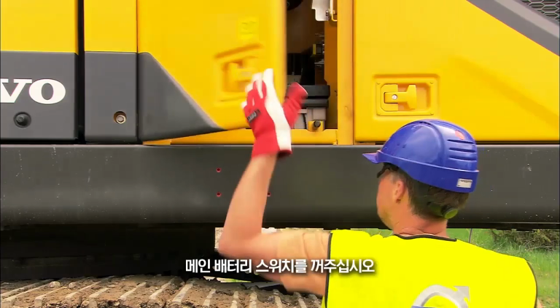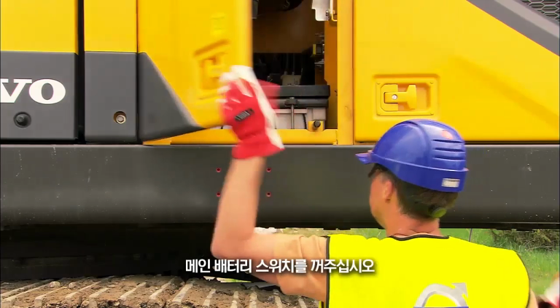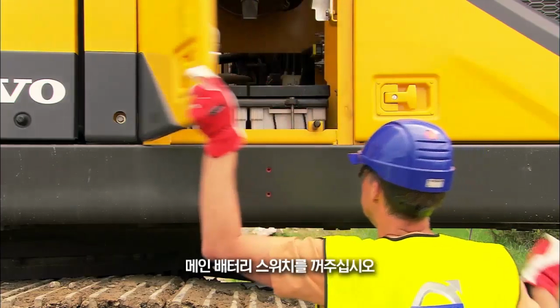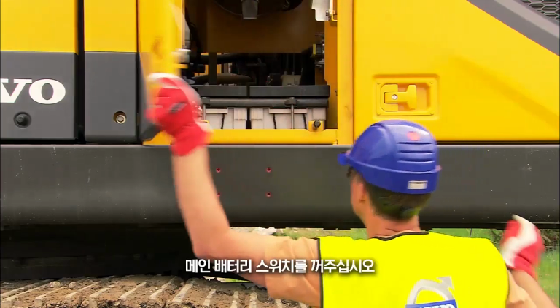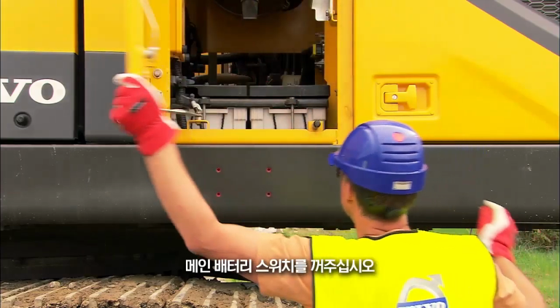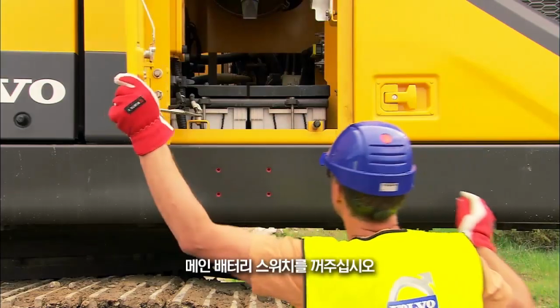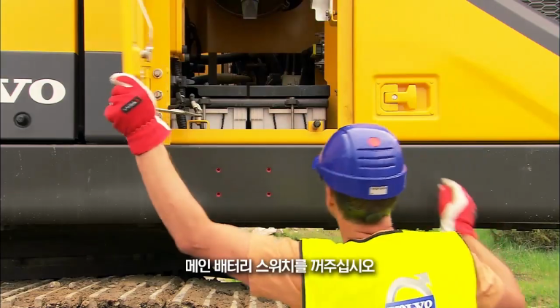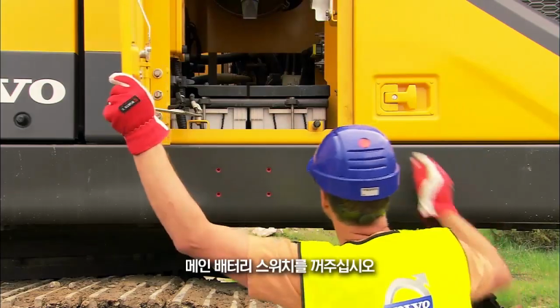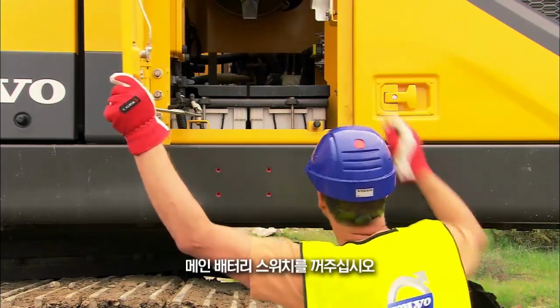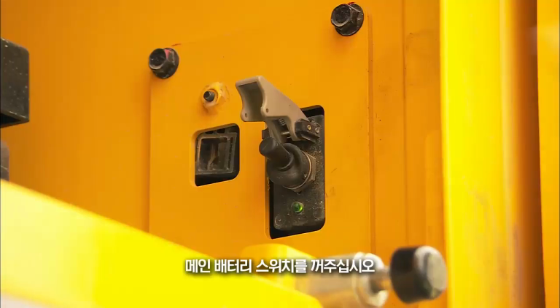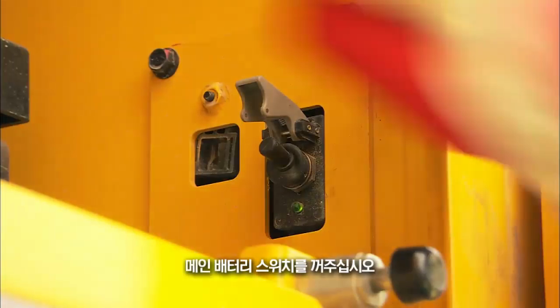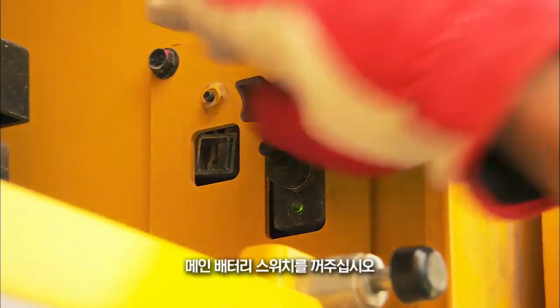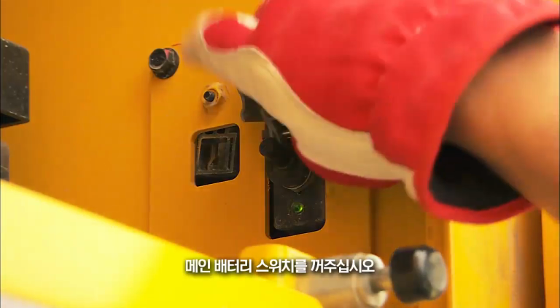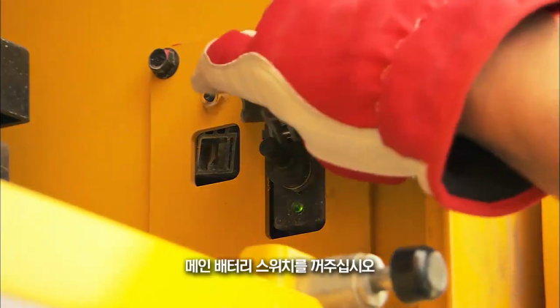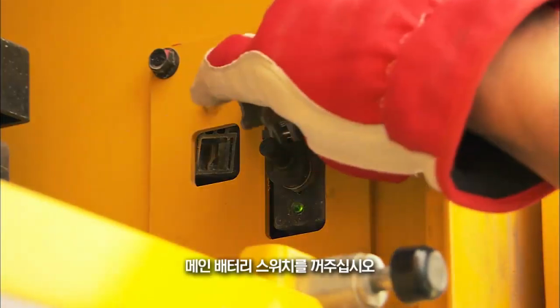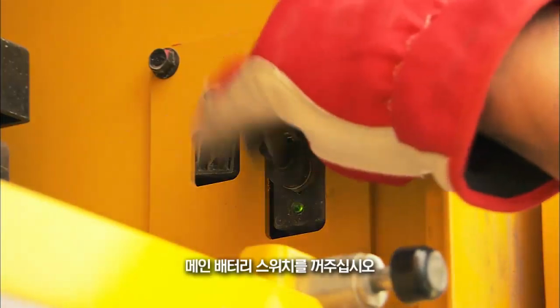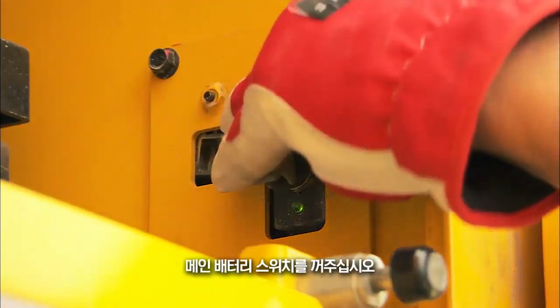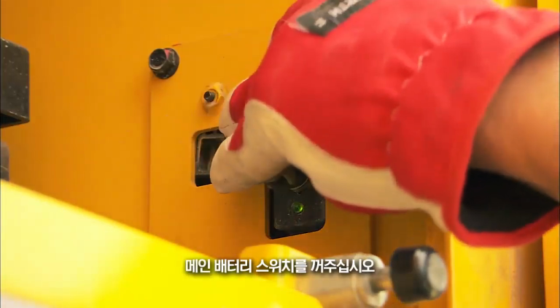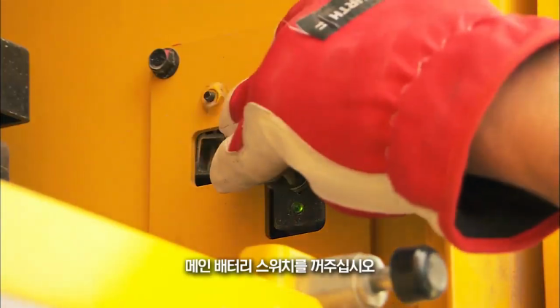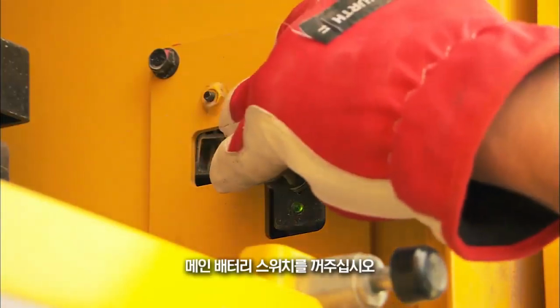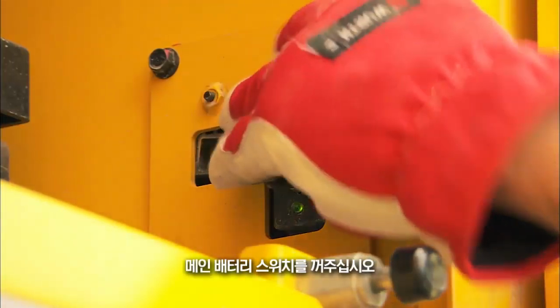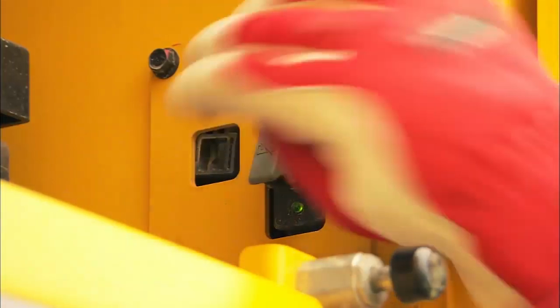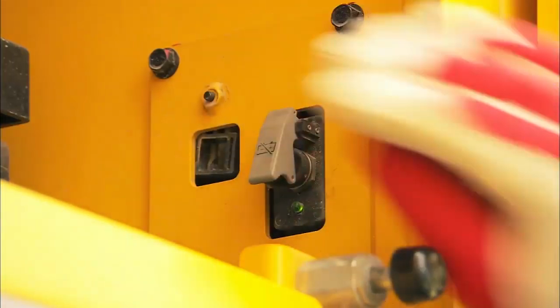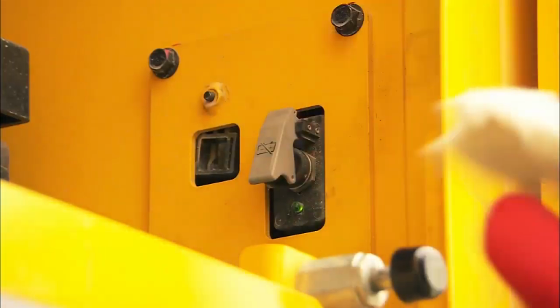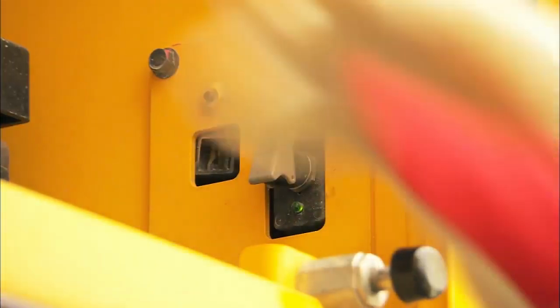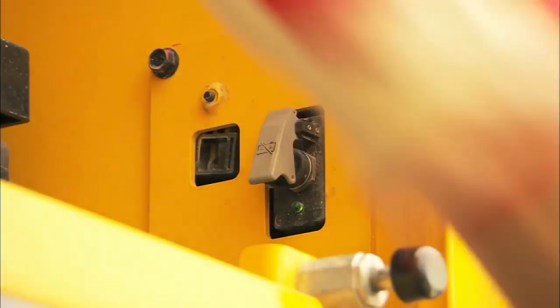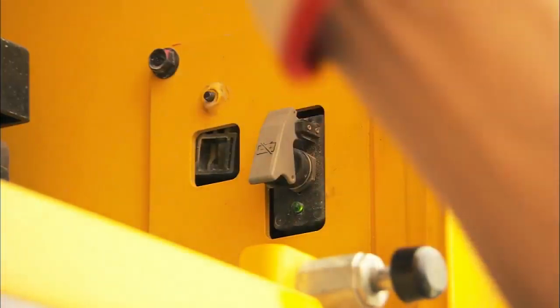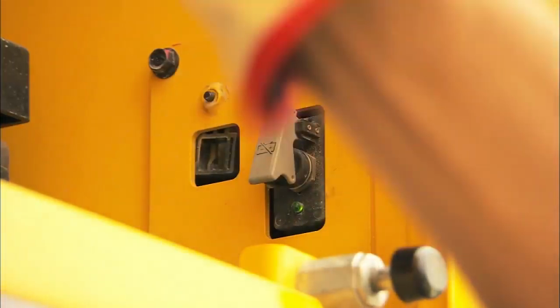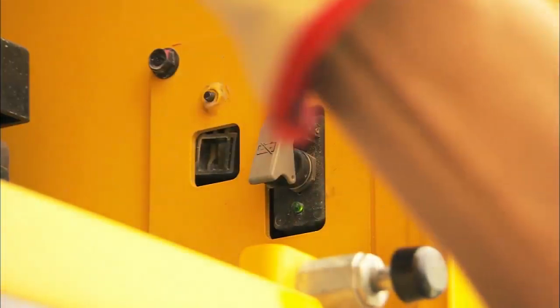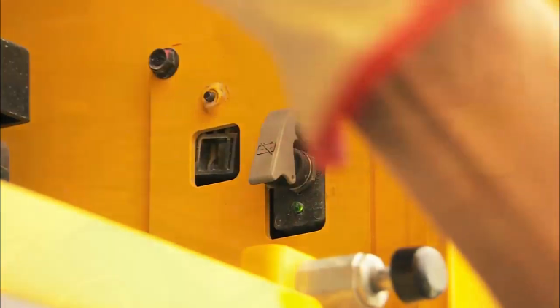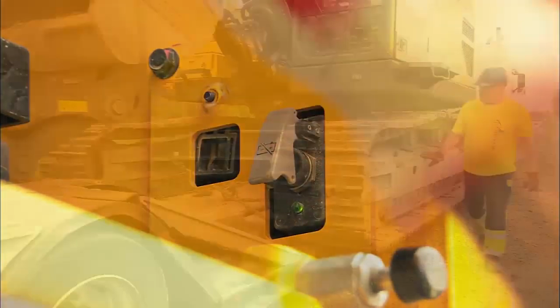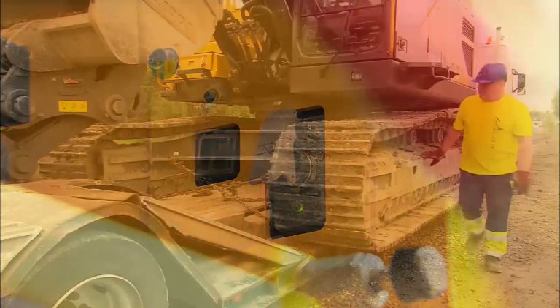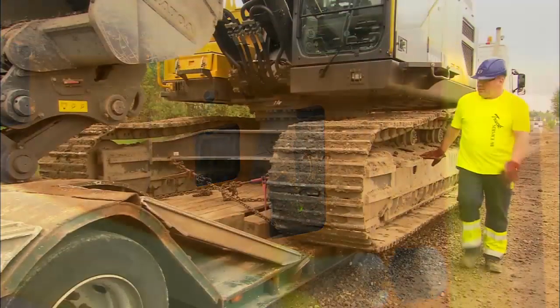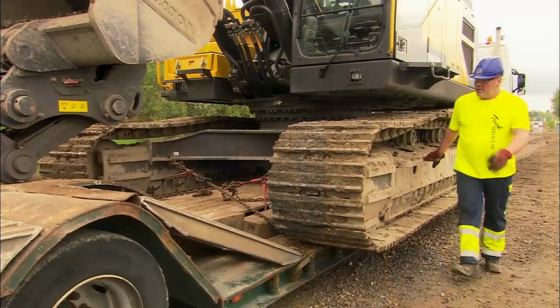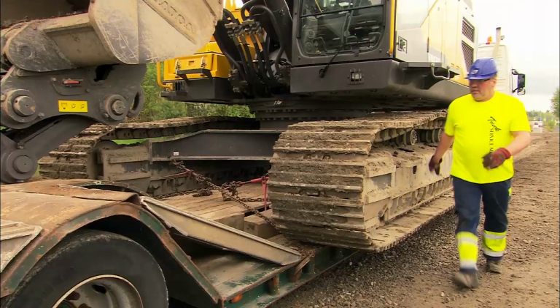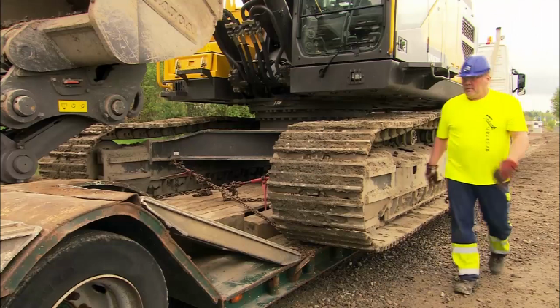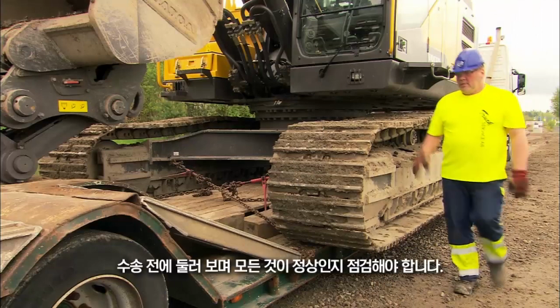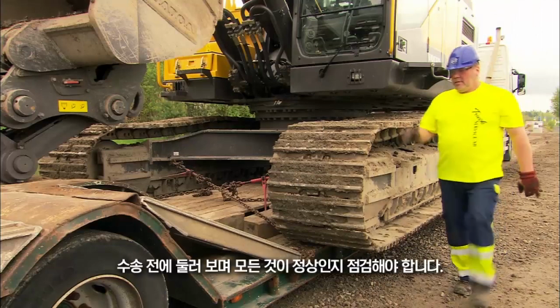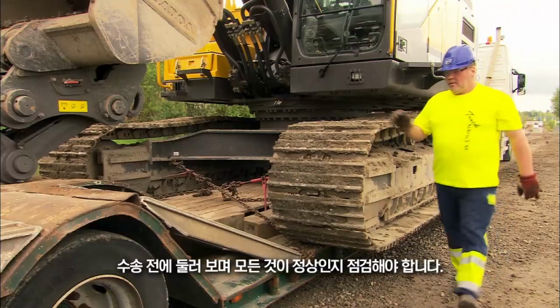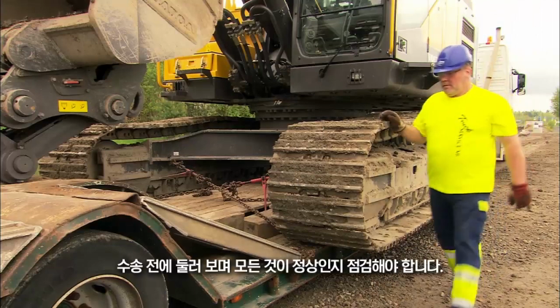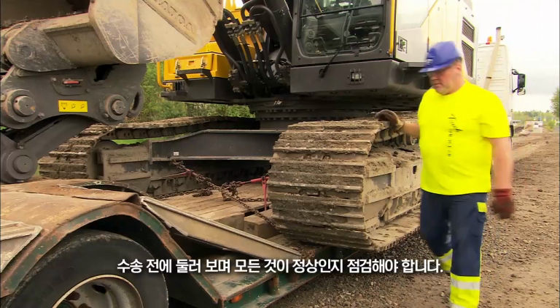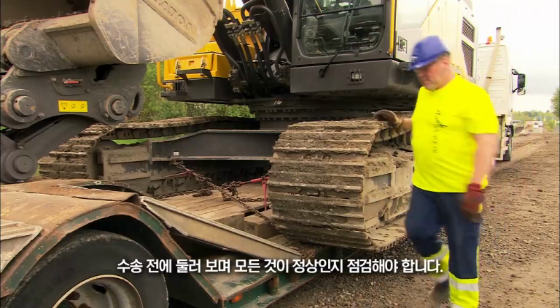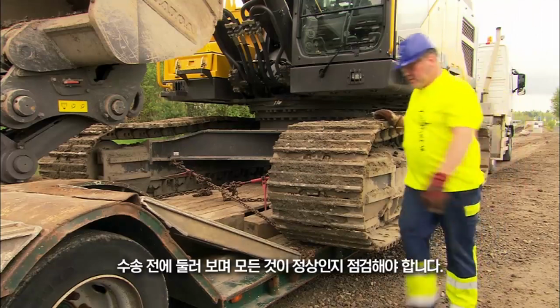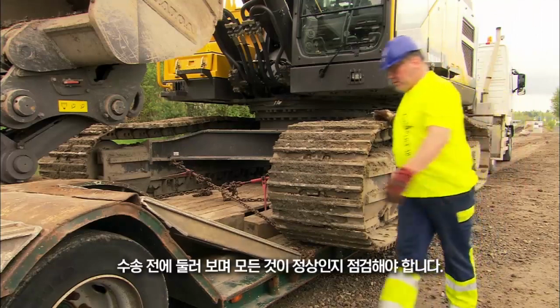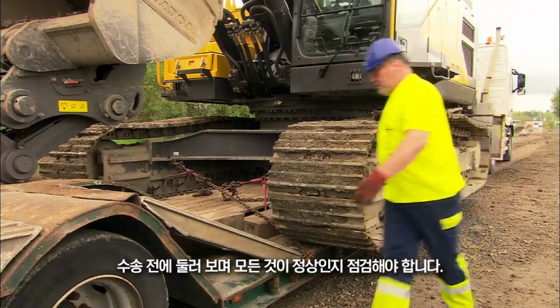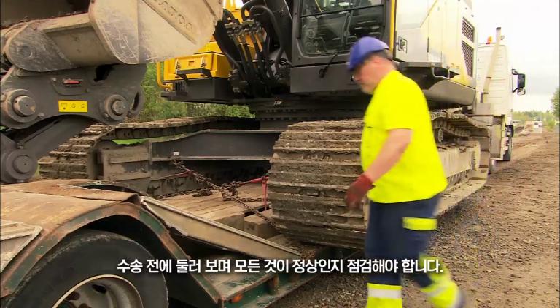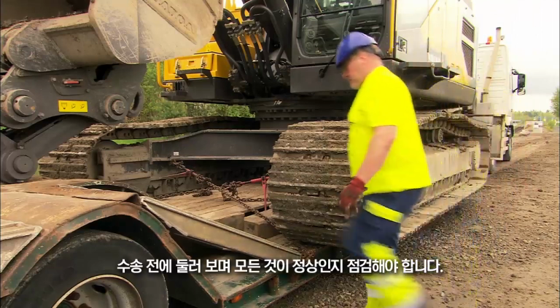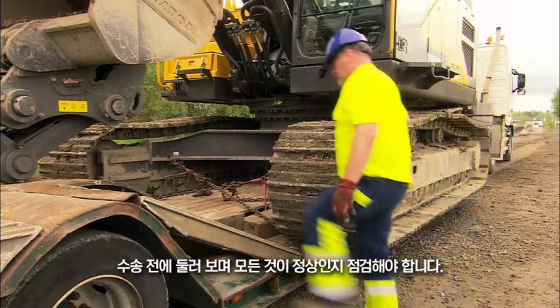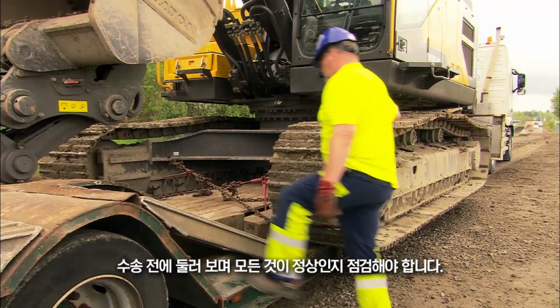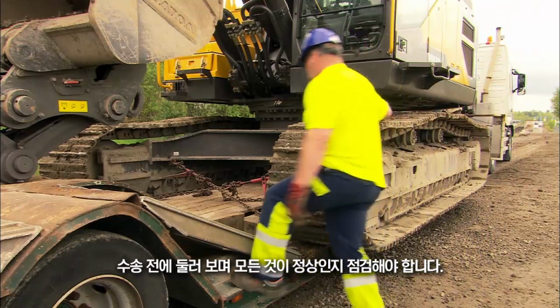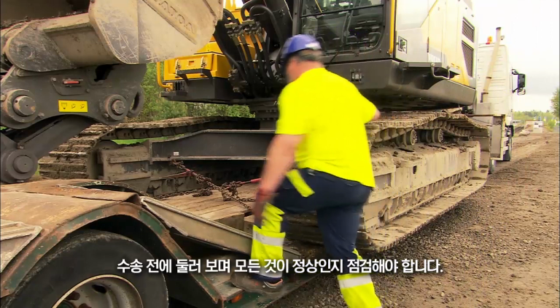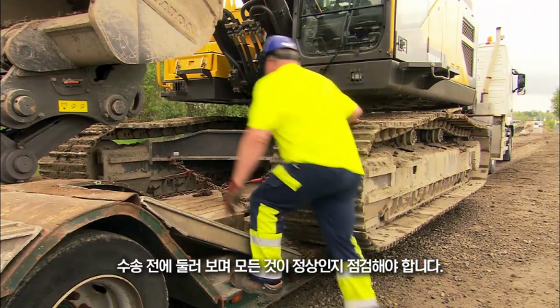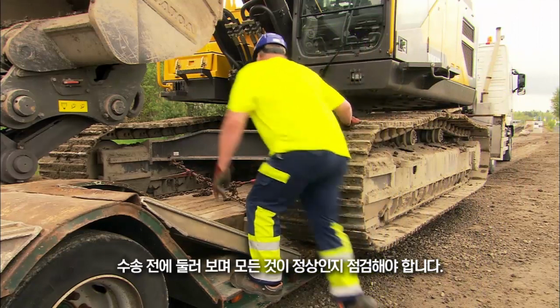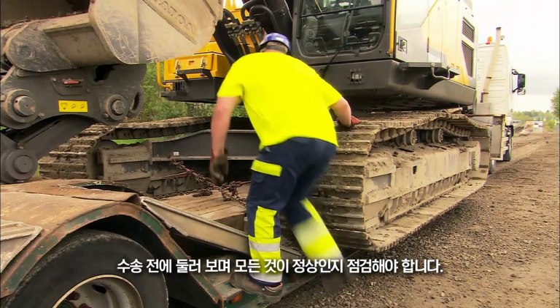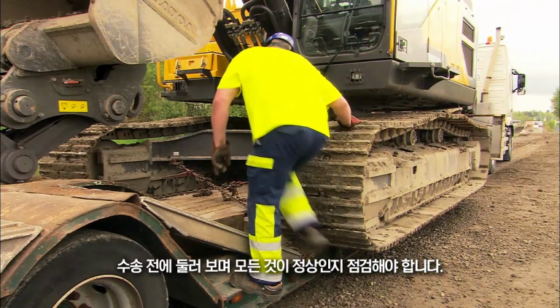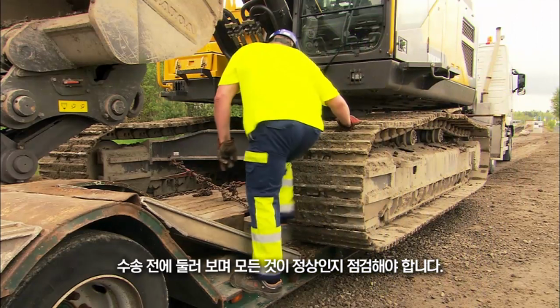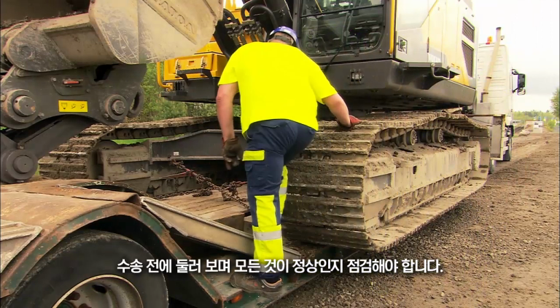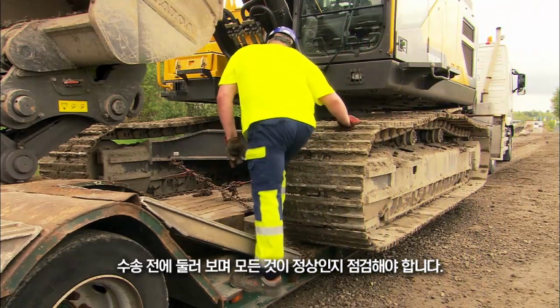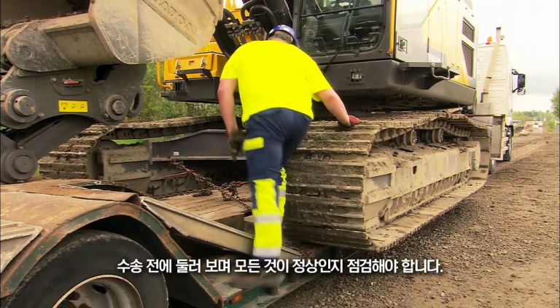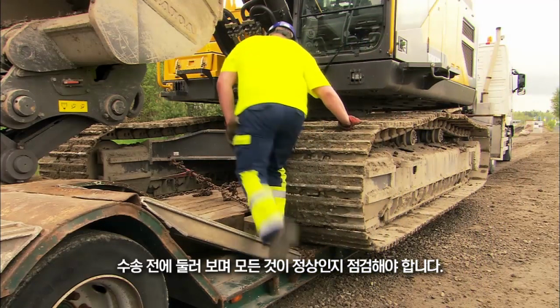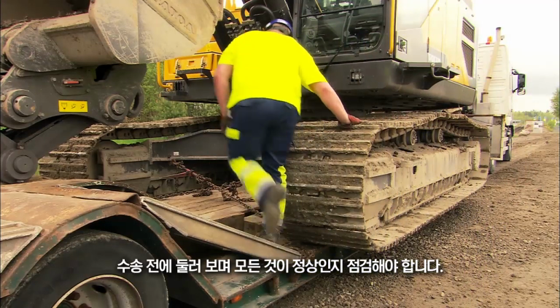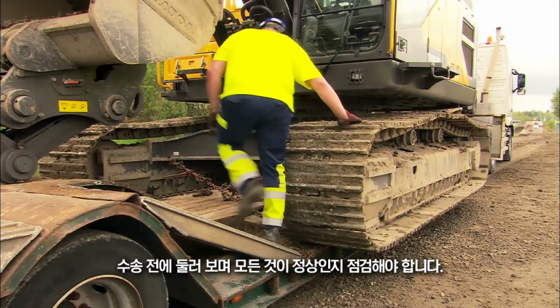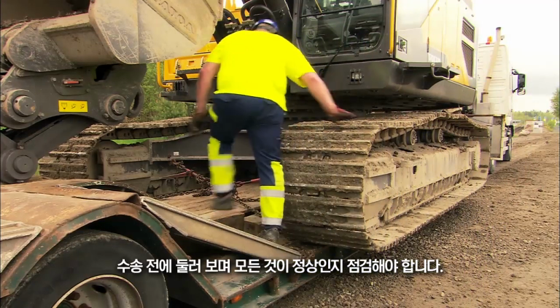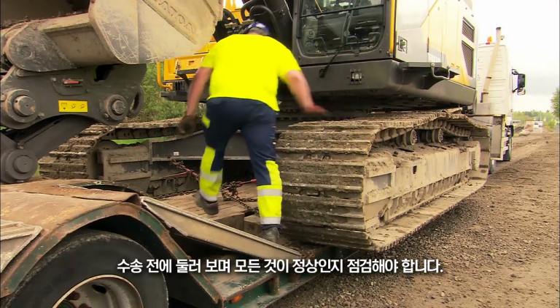Disconnect the main battery switch. Walk around to check that everything looks normal before transport.